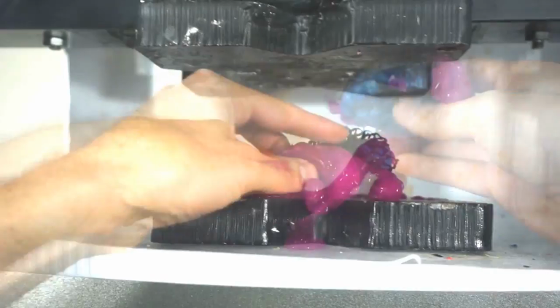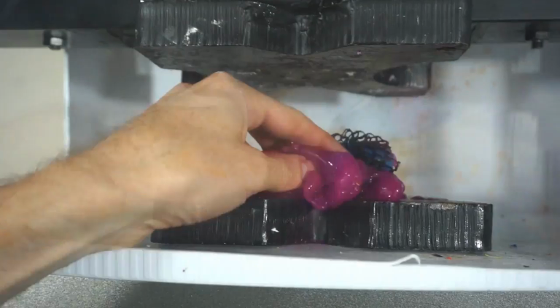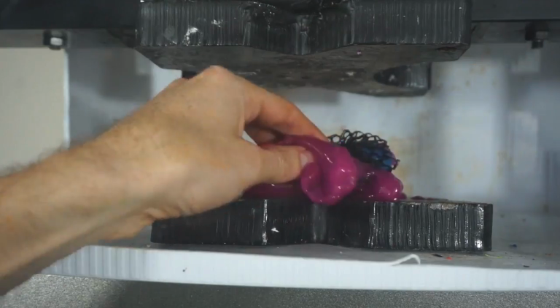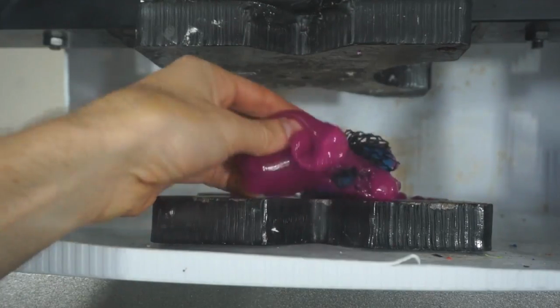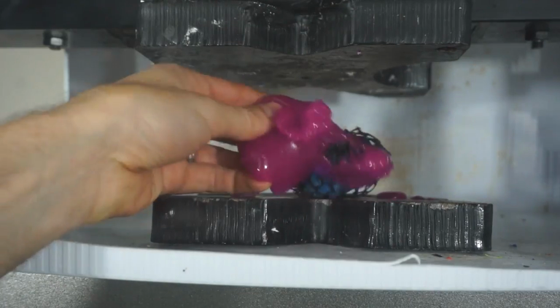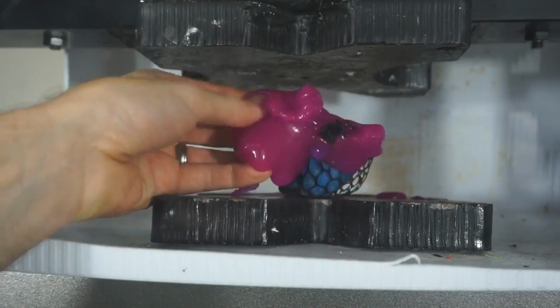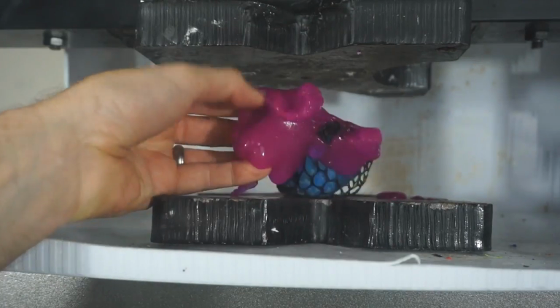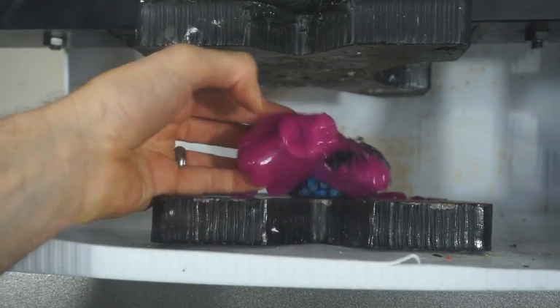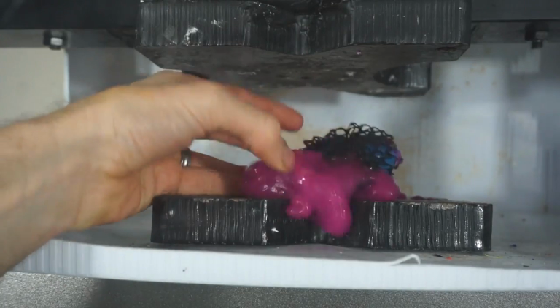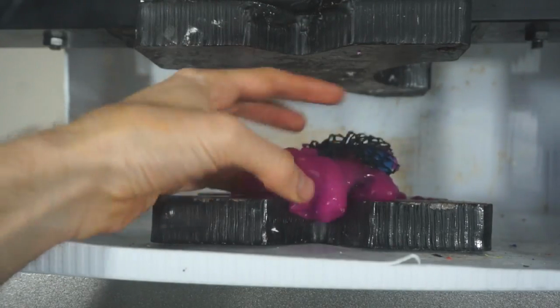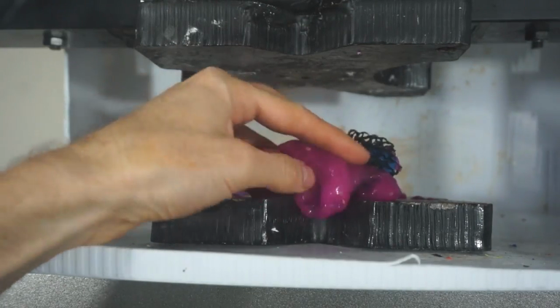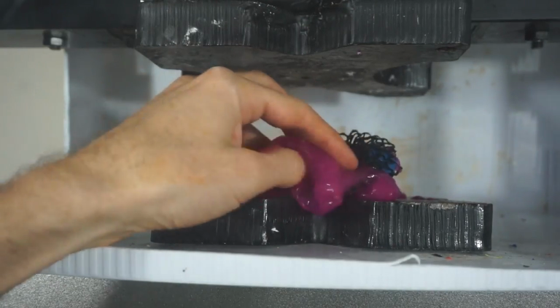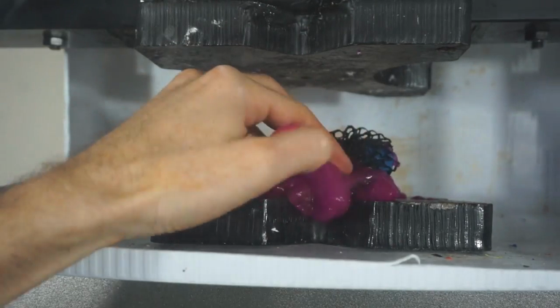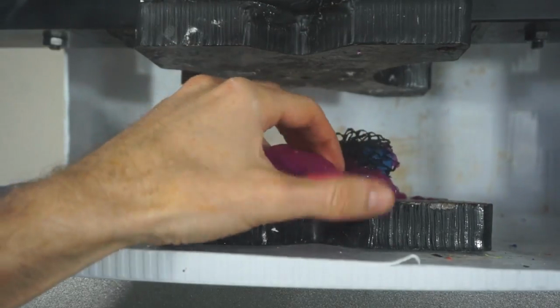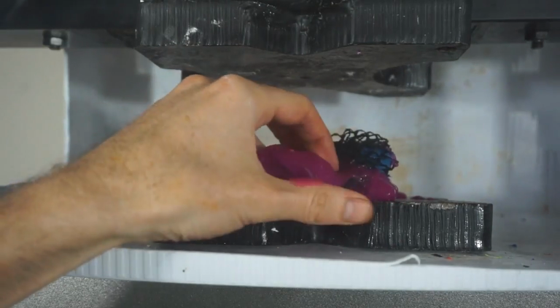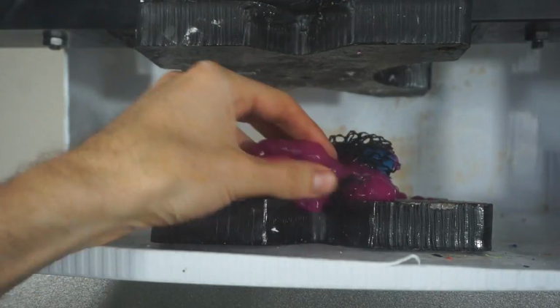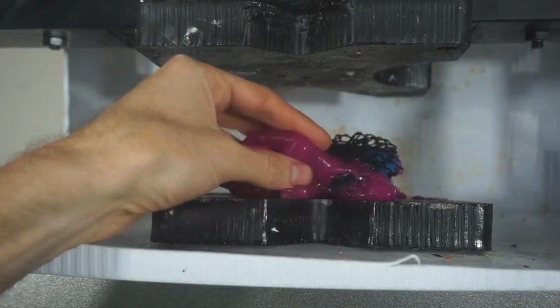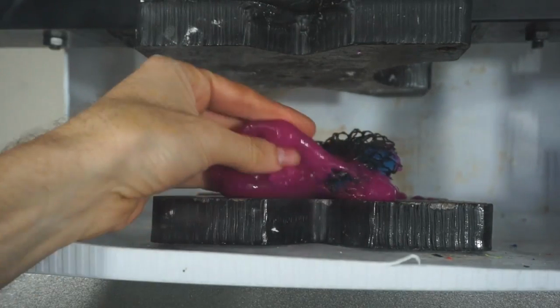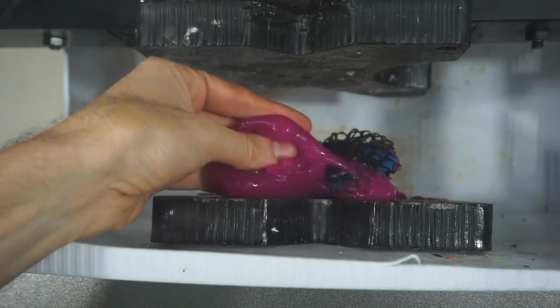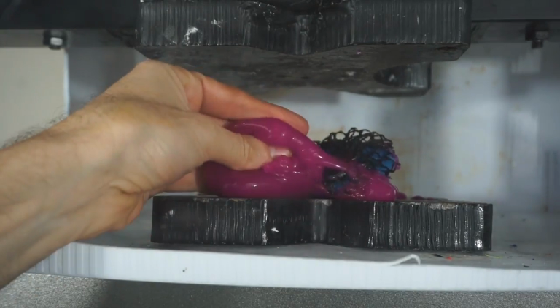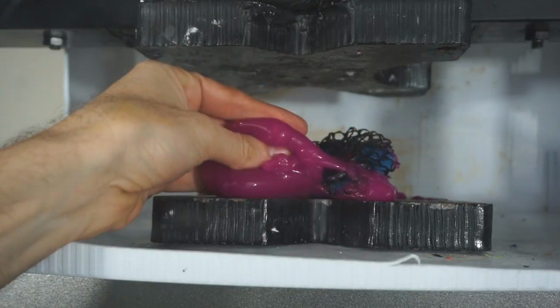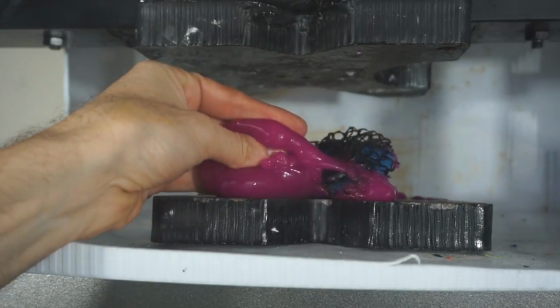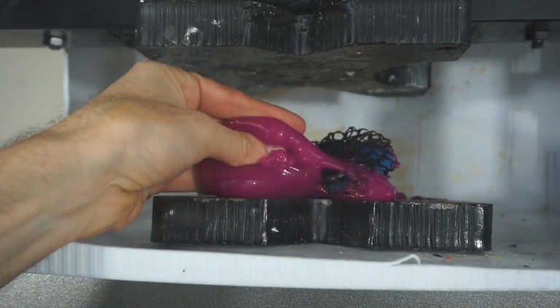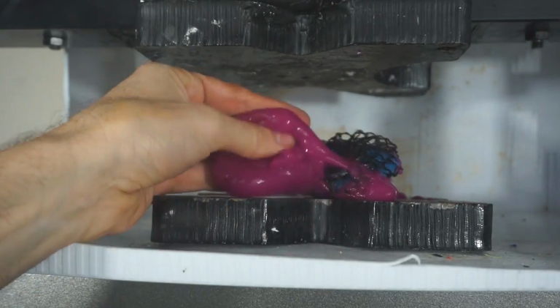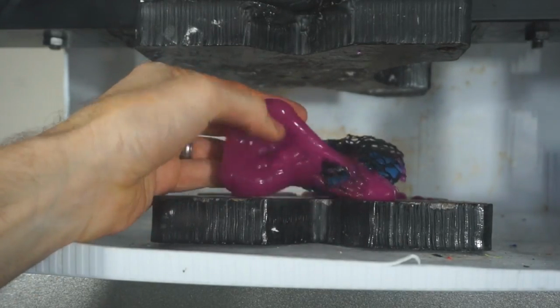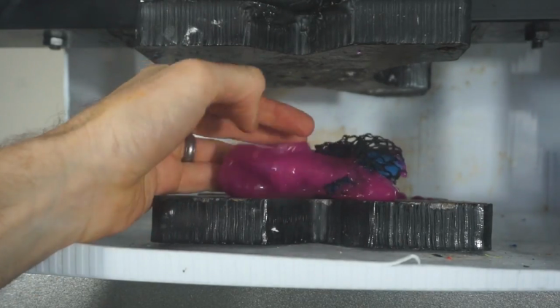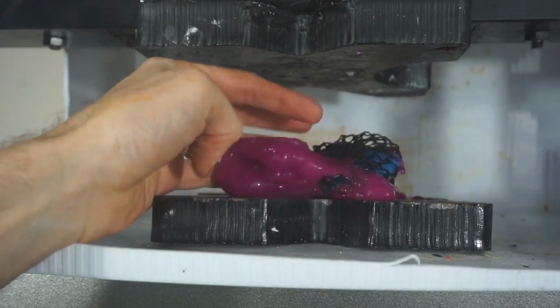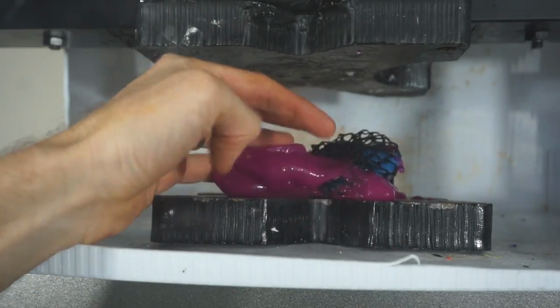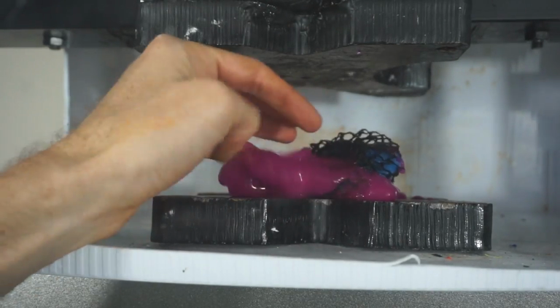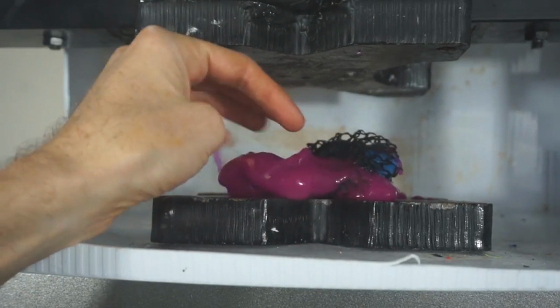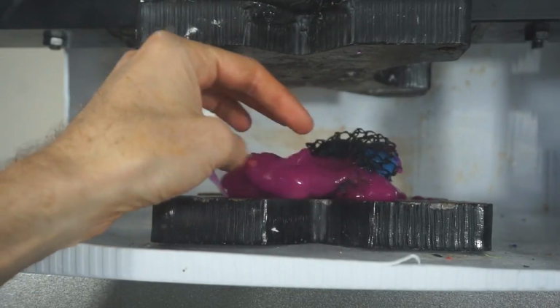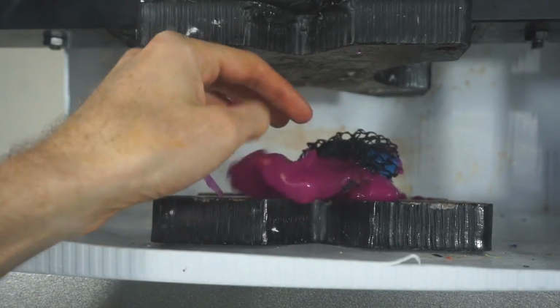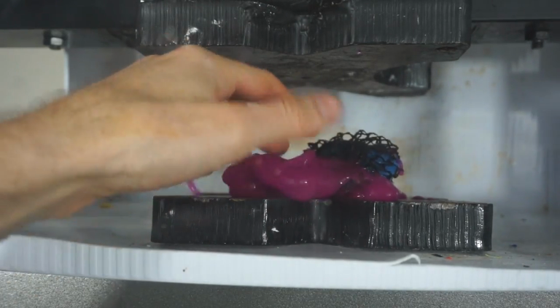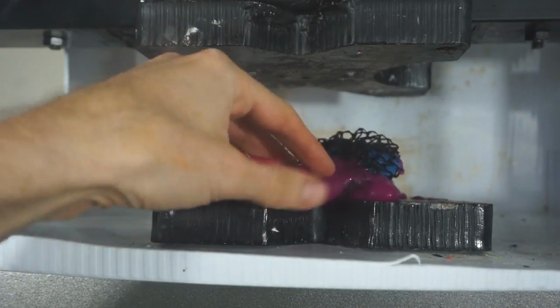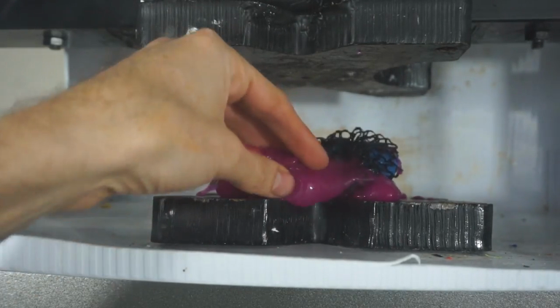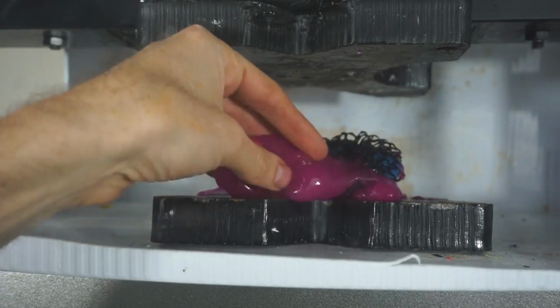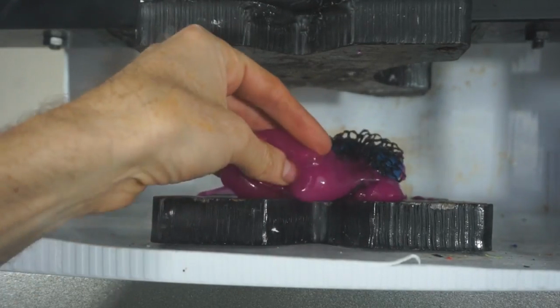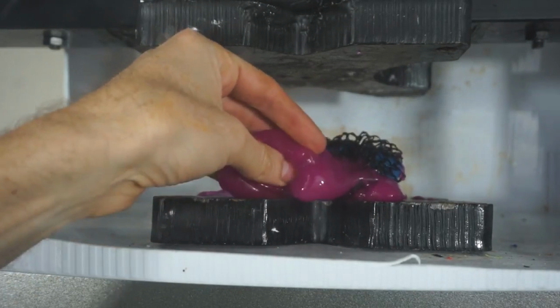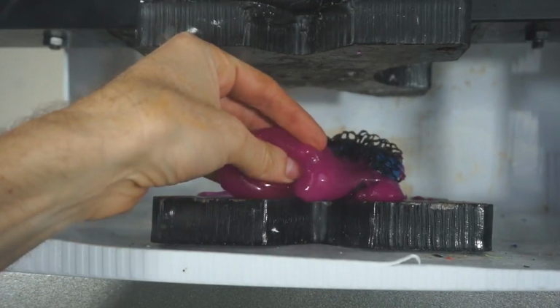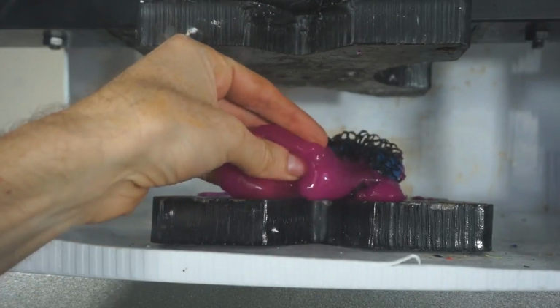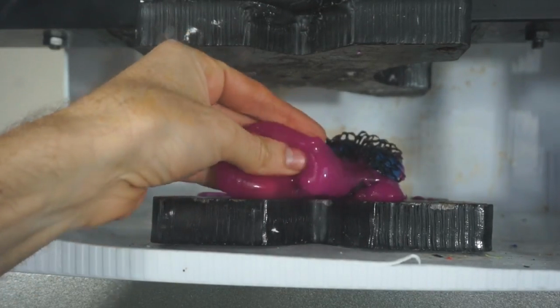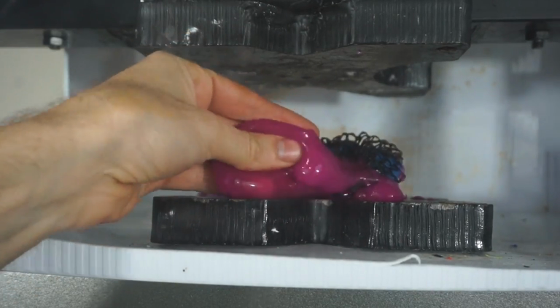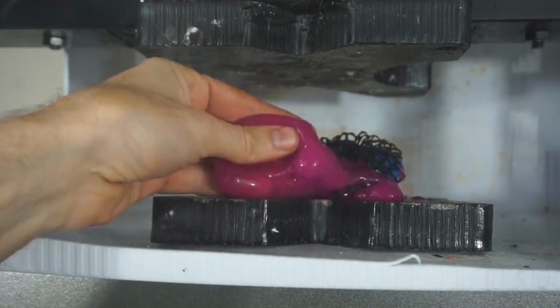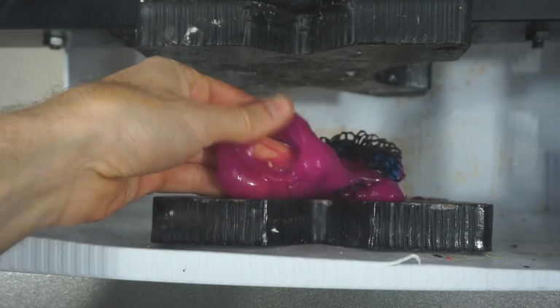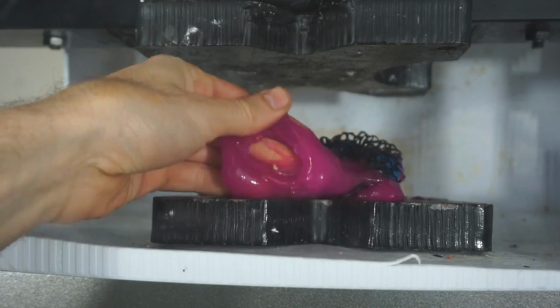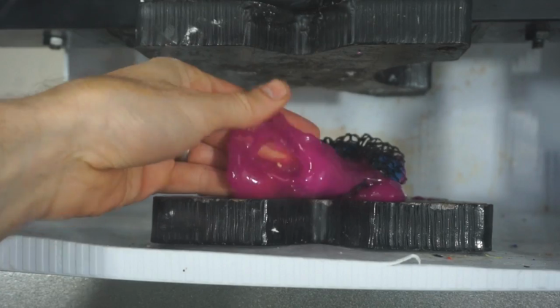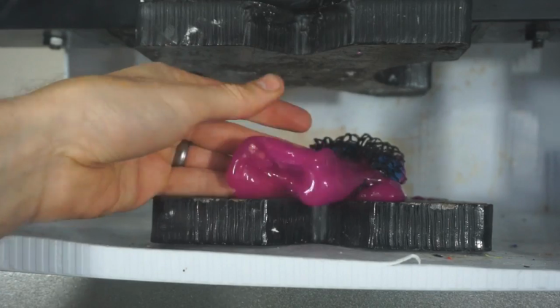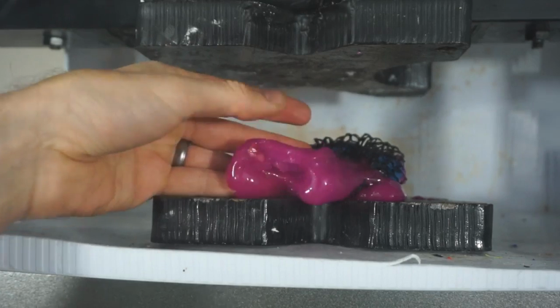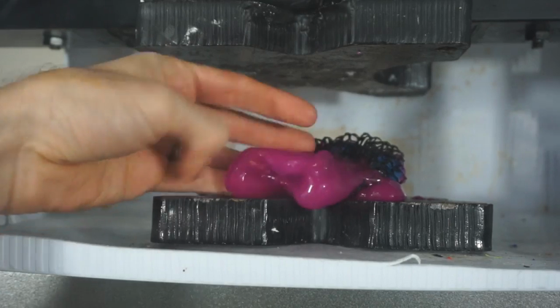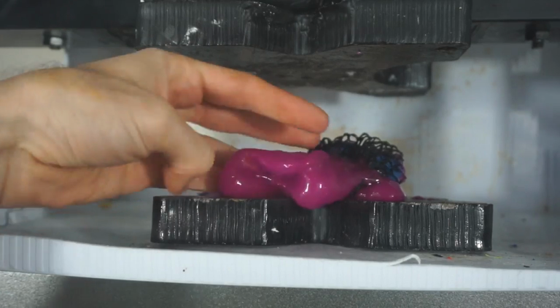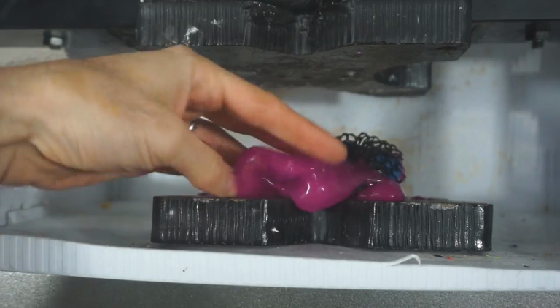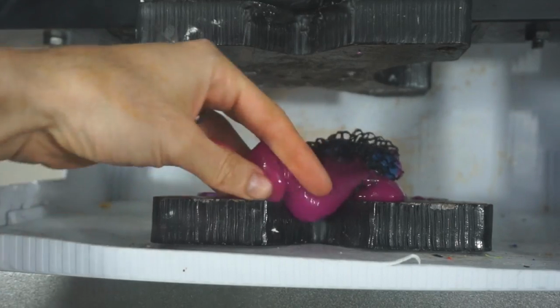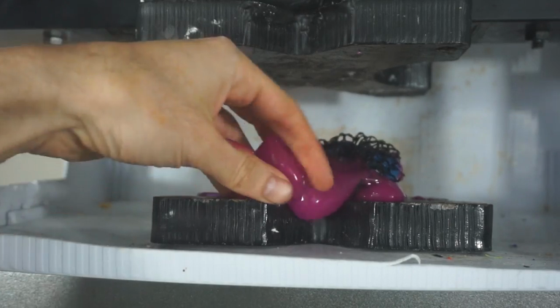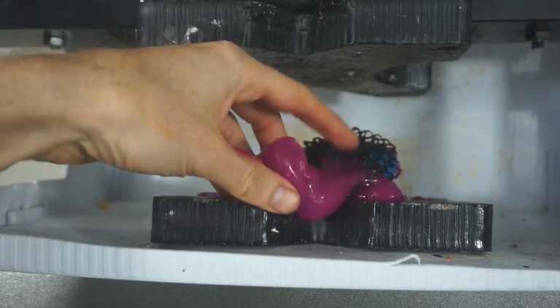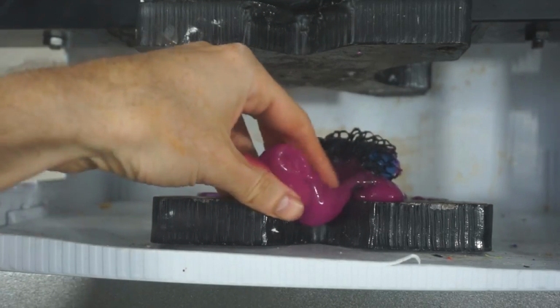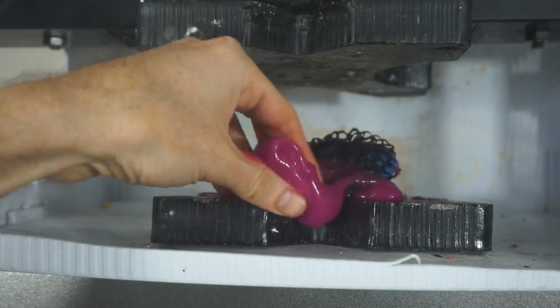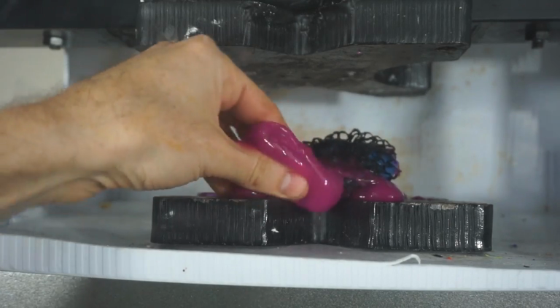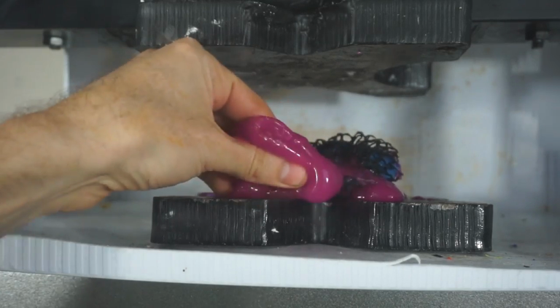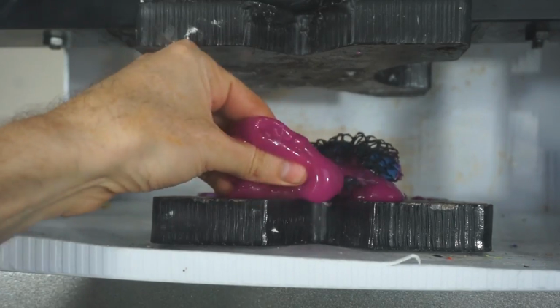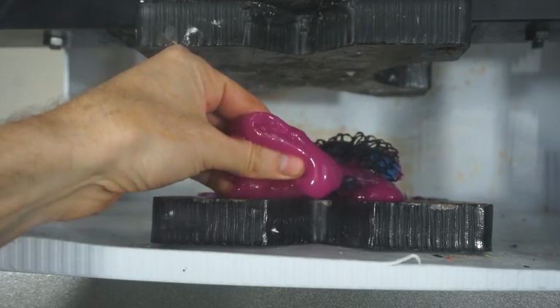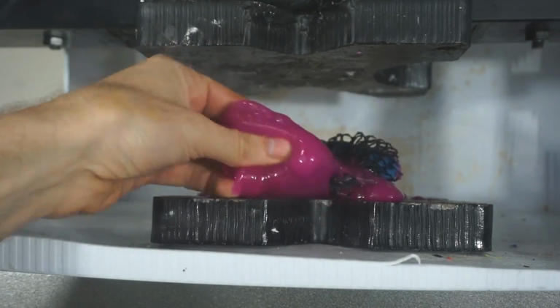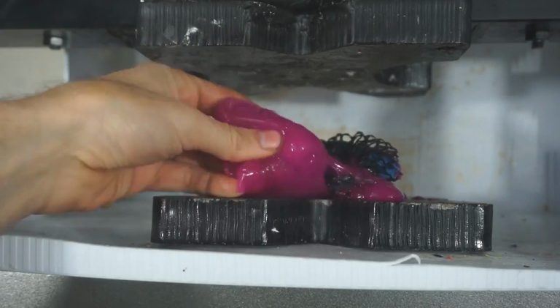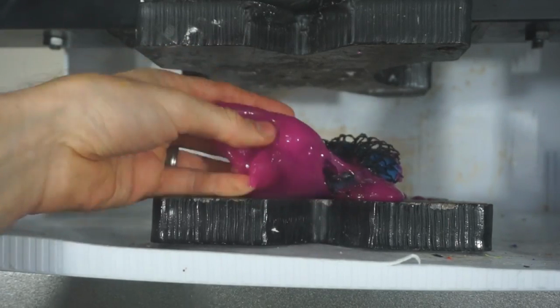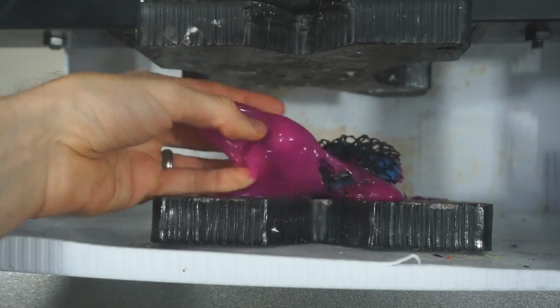It has a texture of that kid's slime. I used to get slime when I was a young kid. It's about like that.